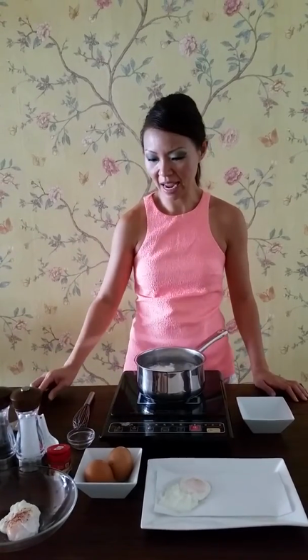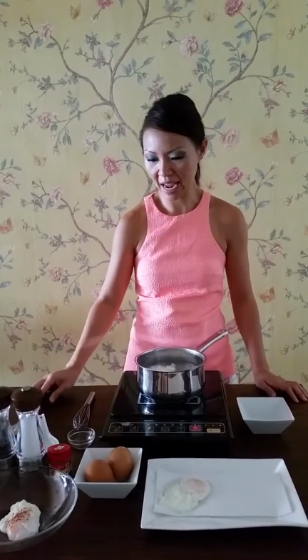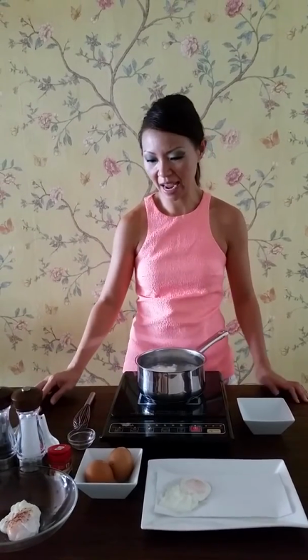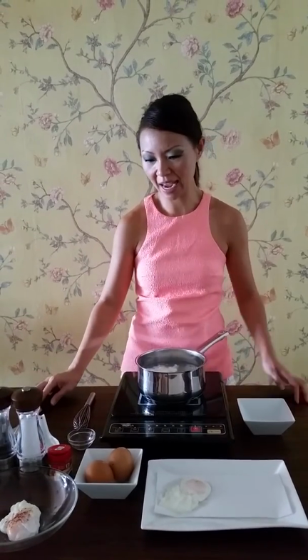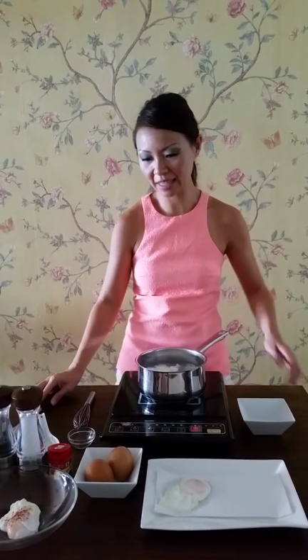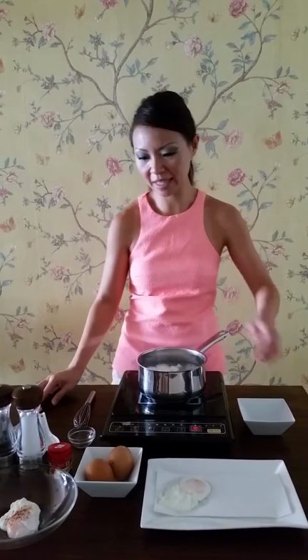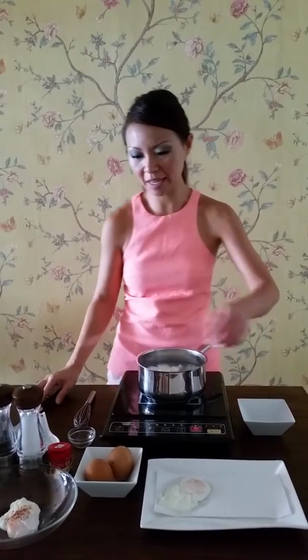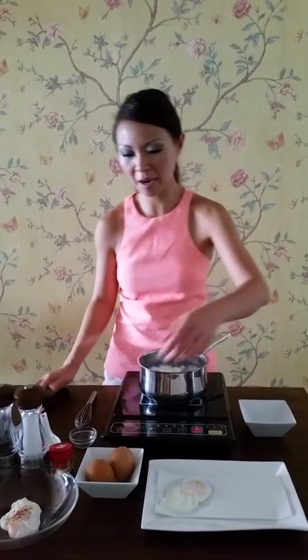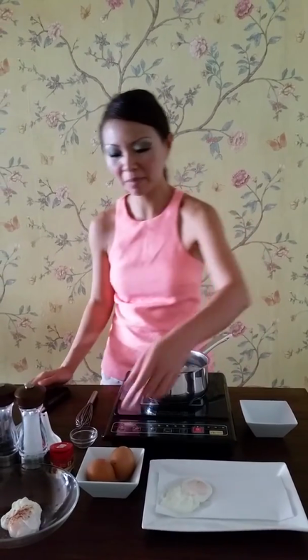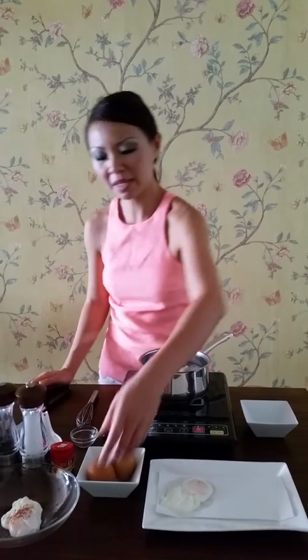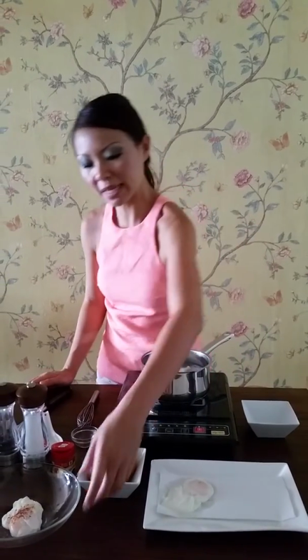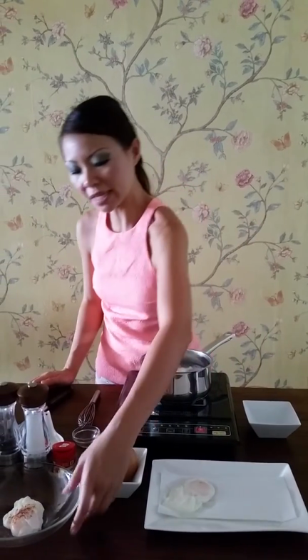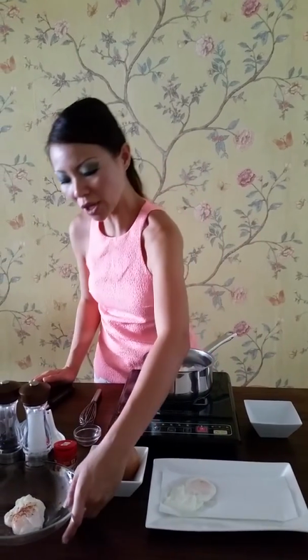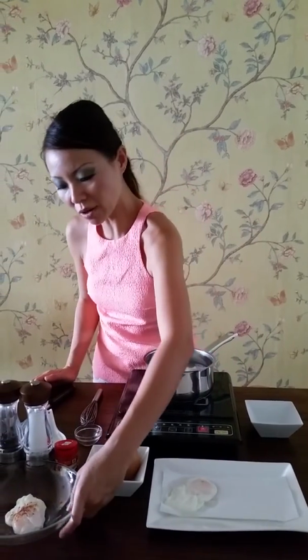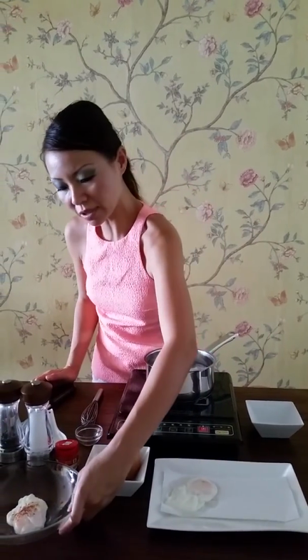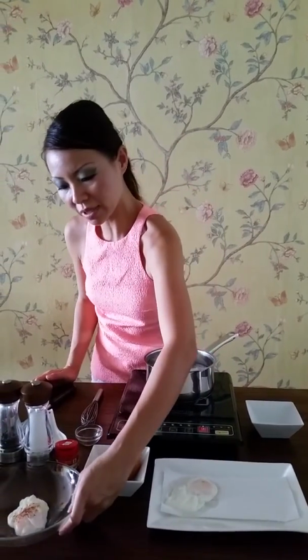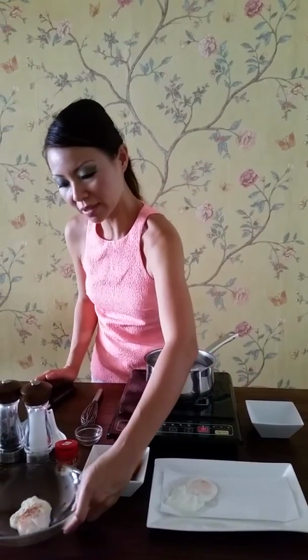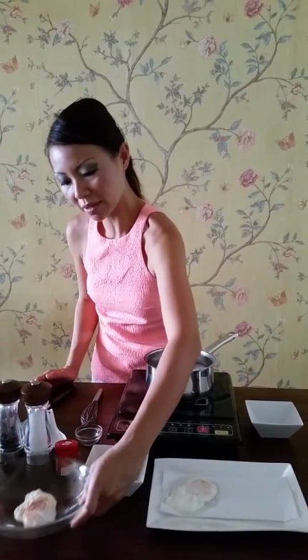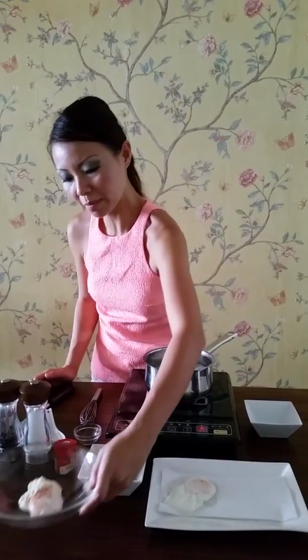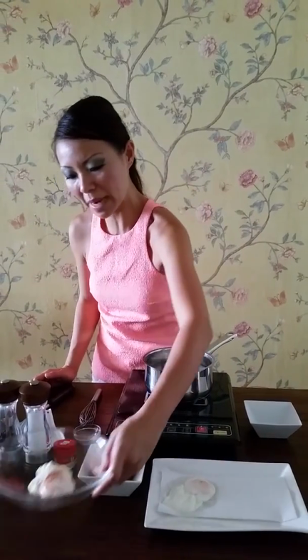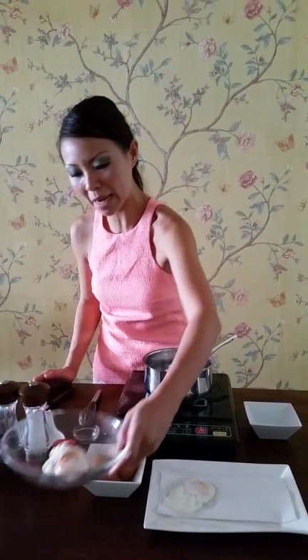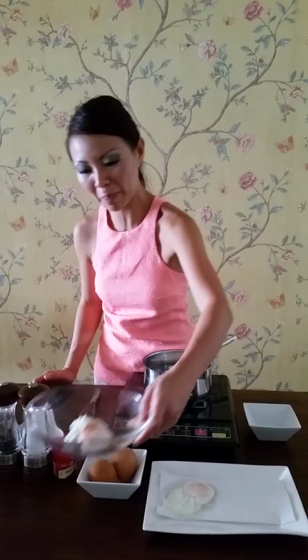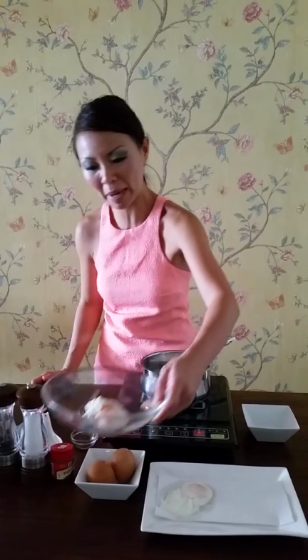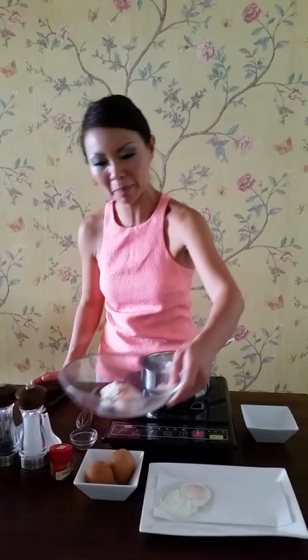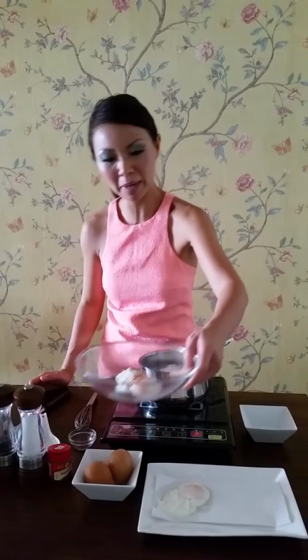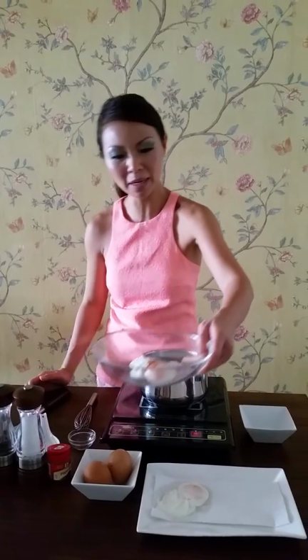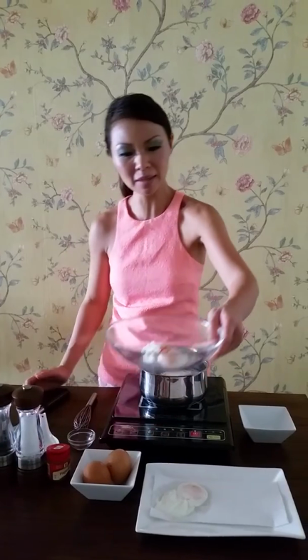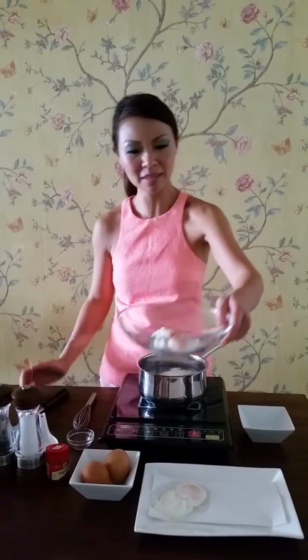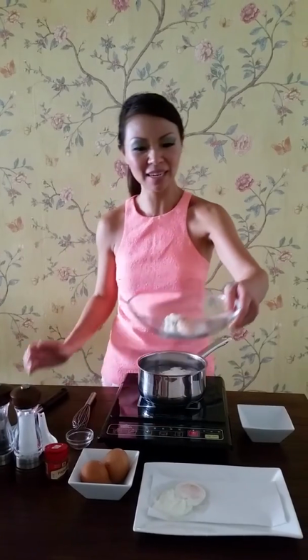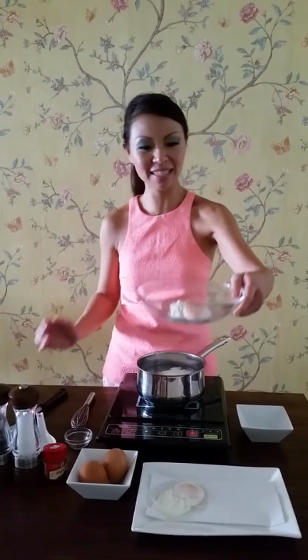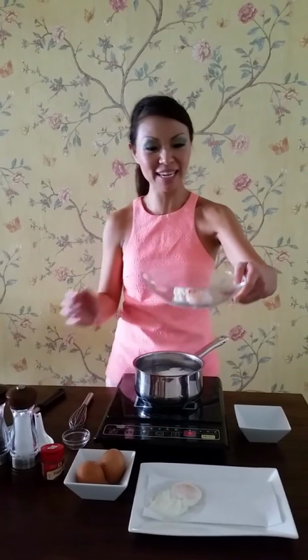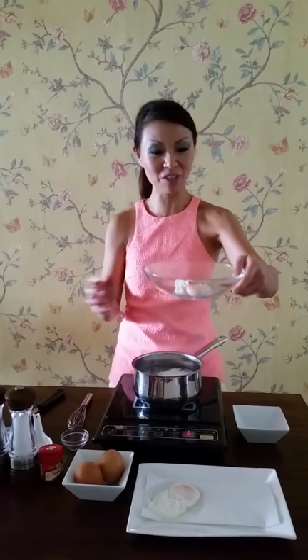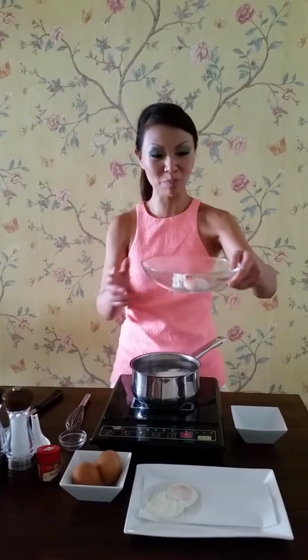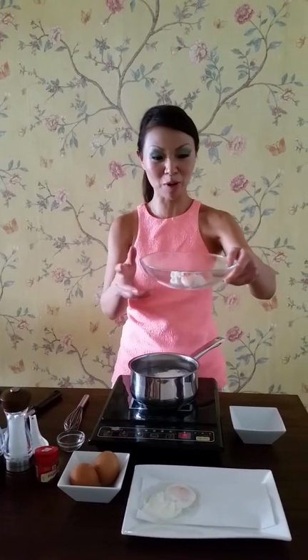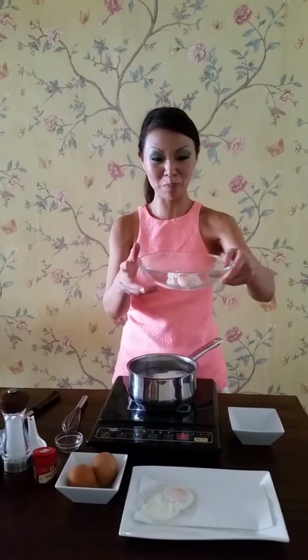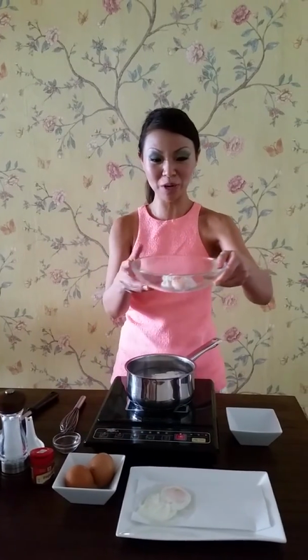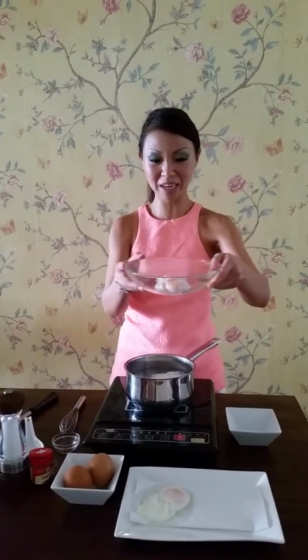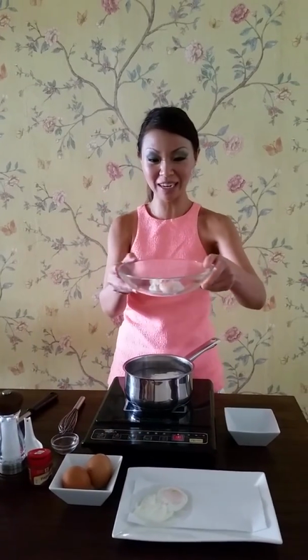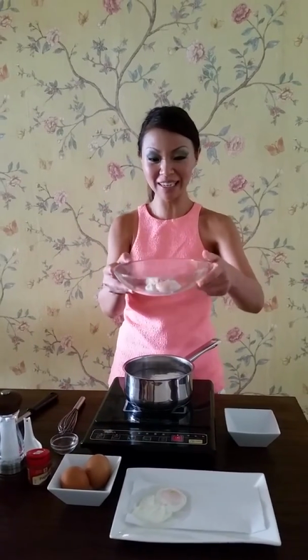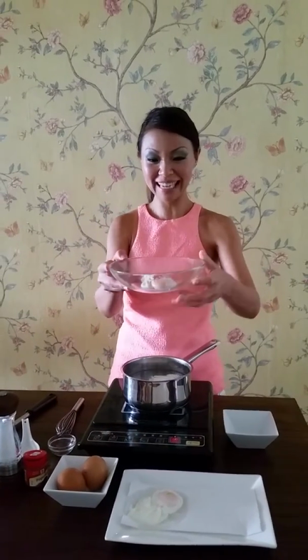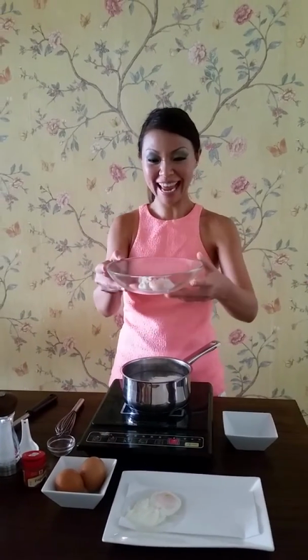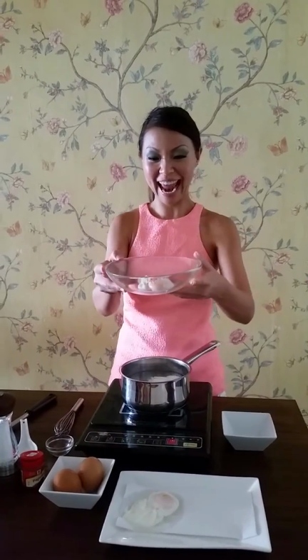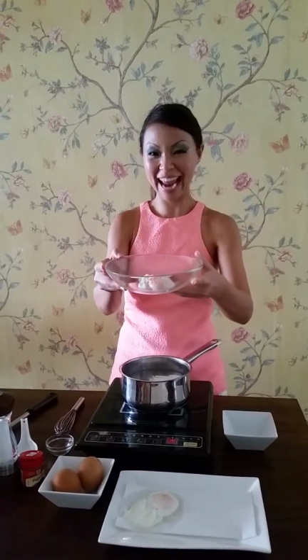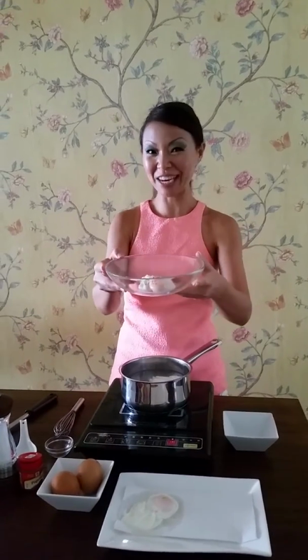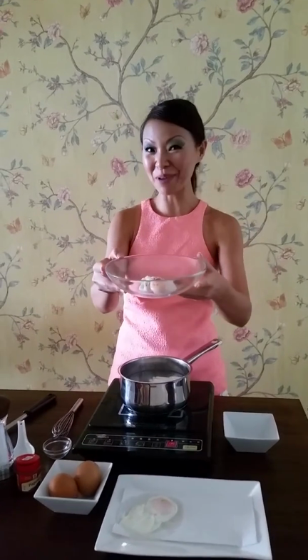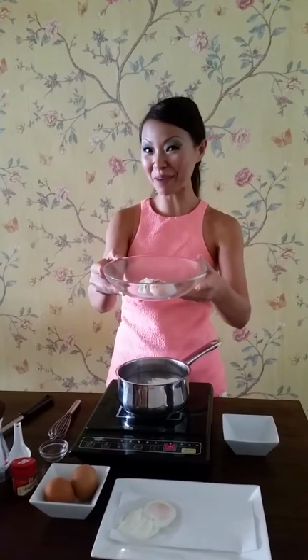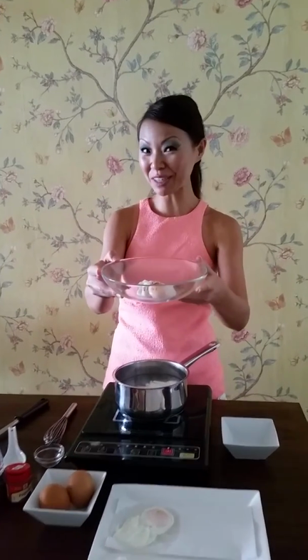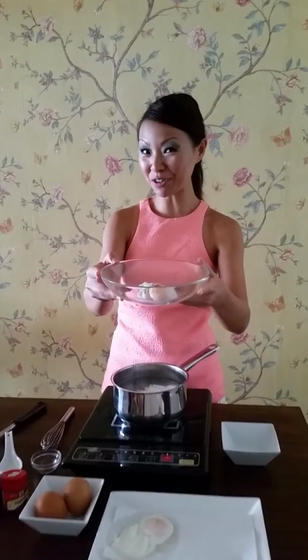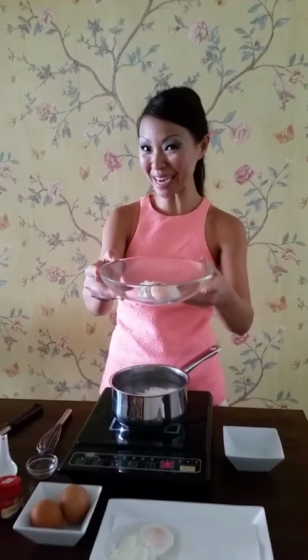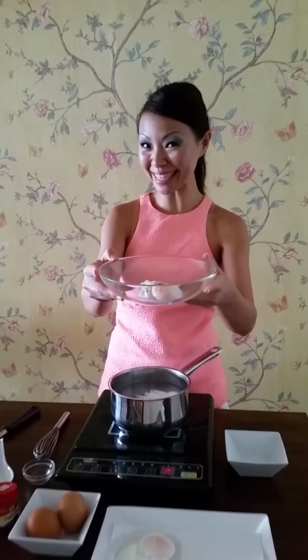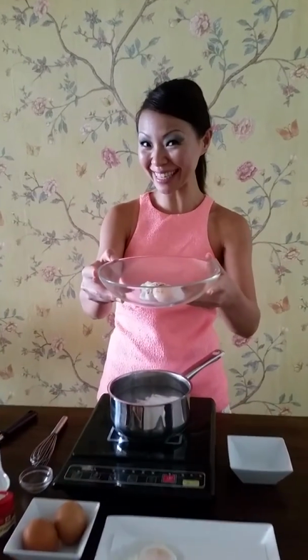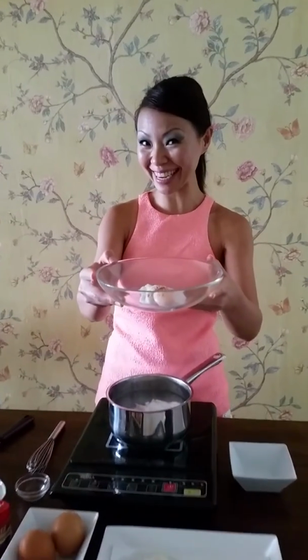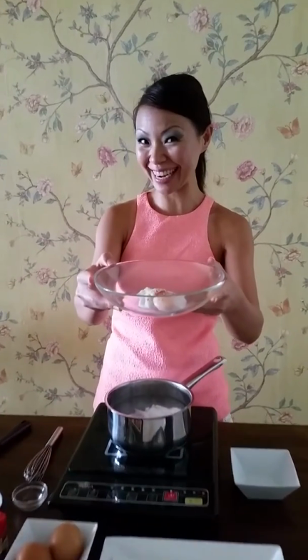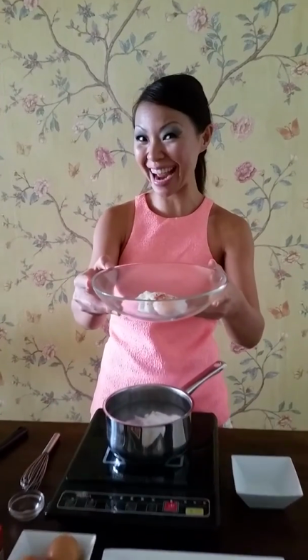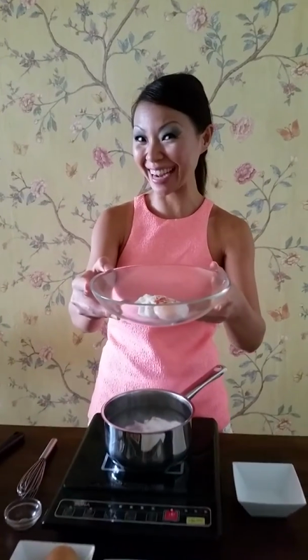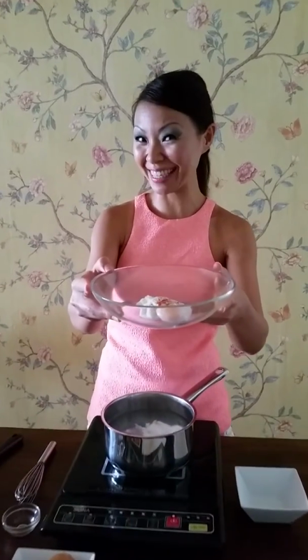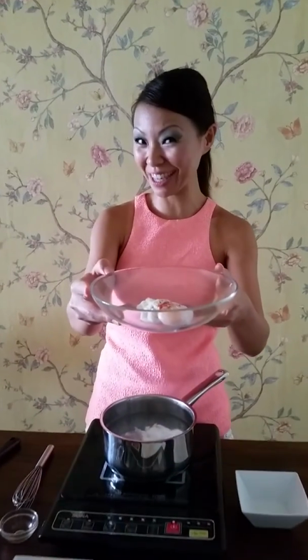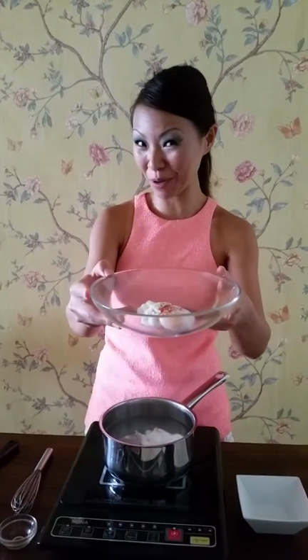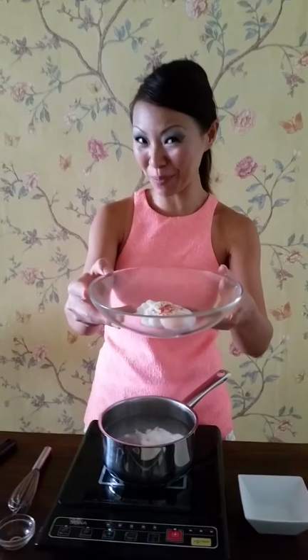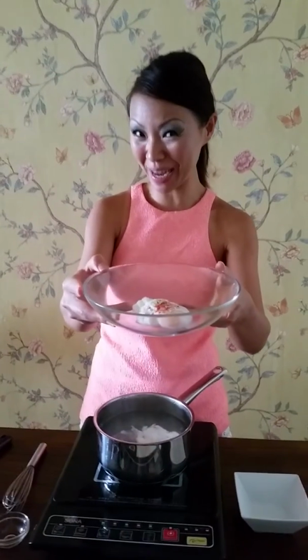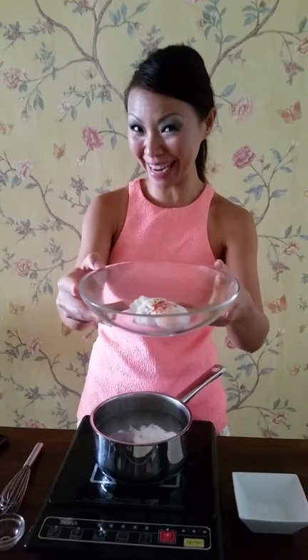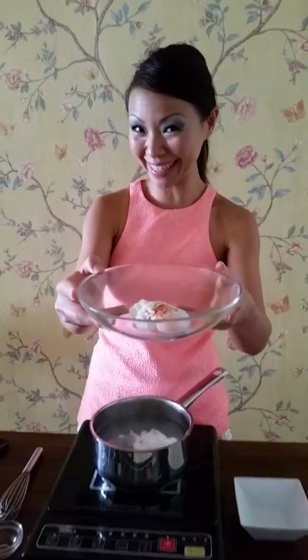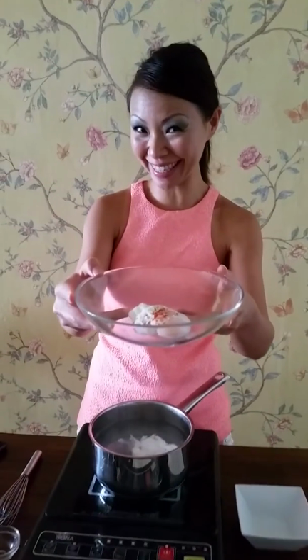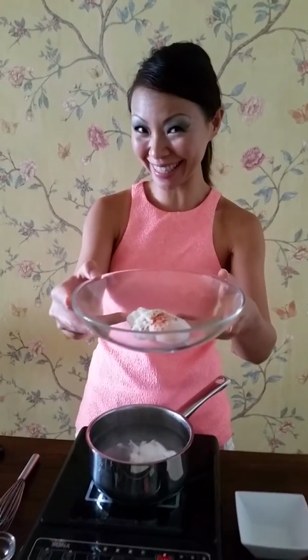Add some sea salt, black pepper, a dash of paprika and you have a treat in under 10 minutes!